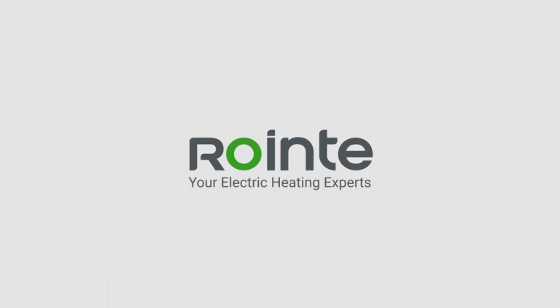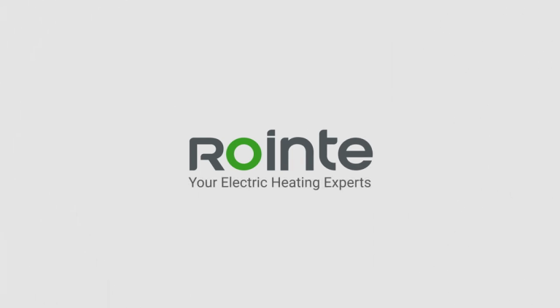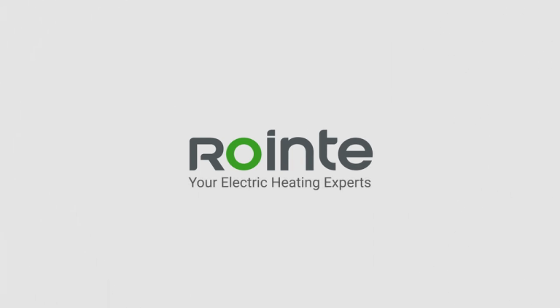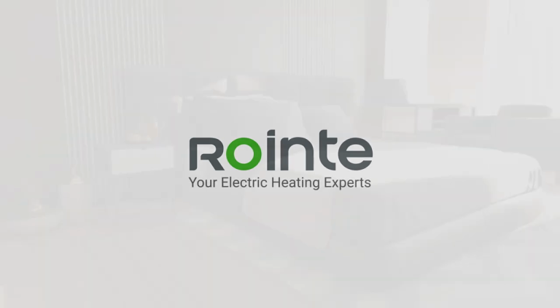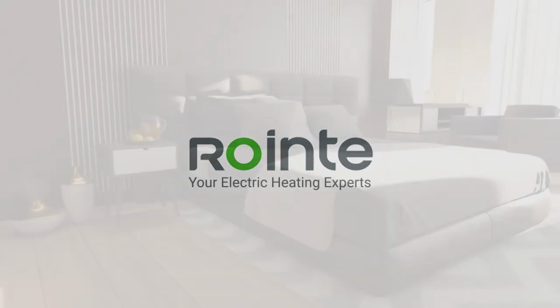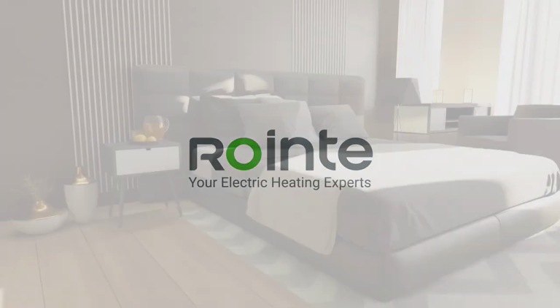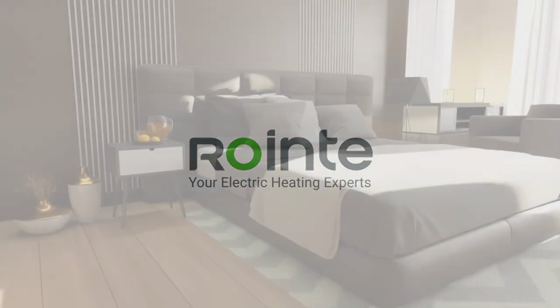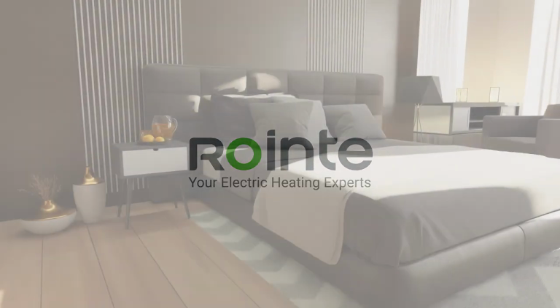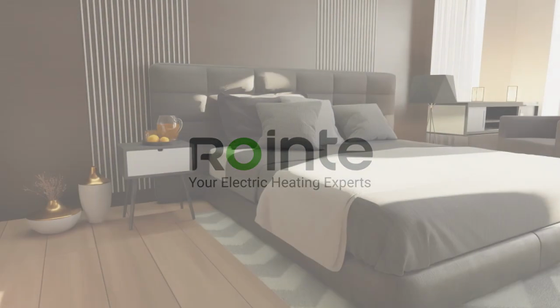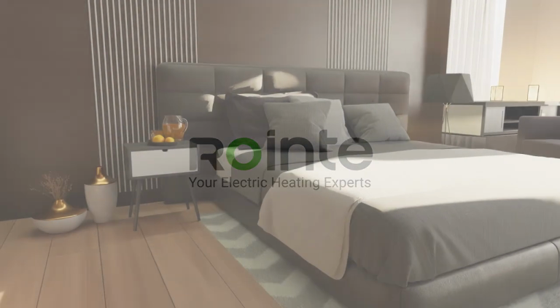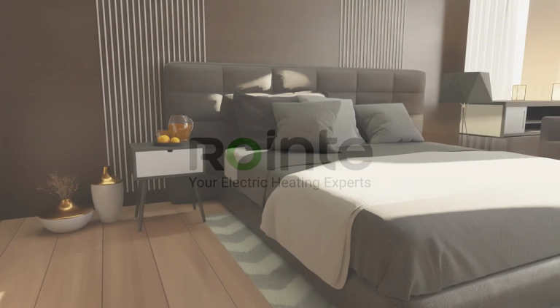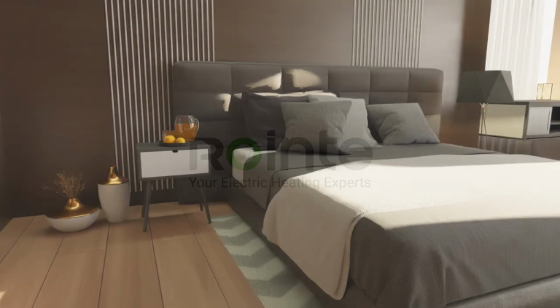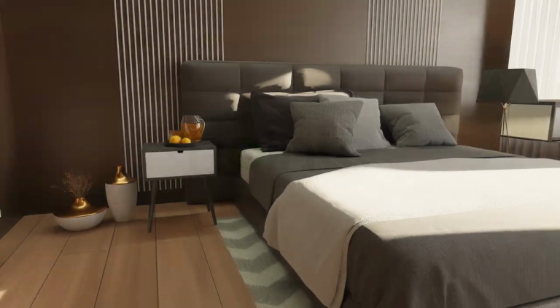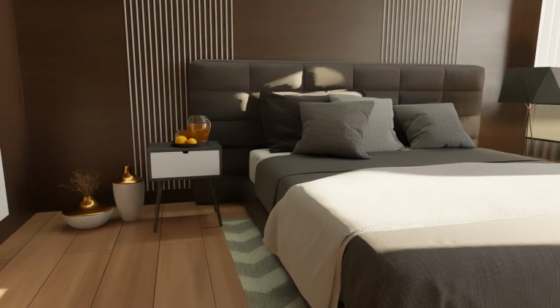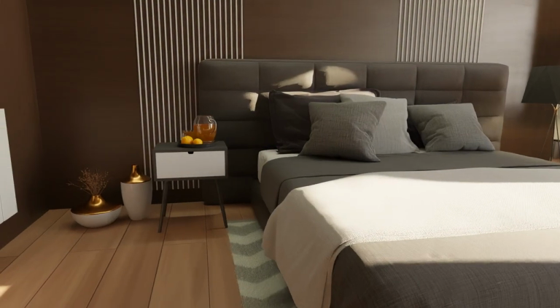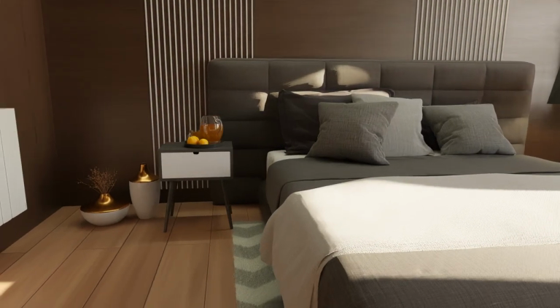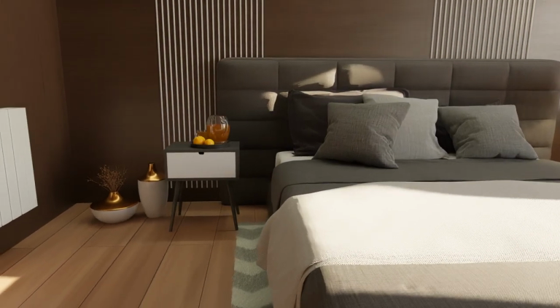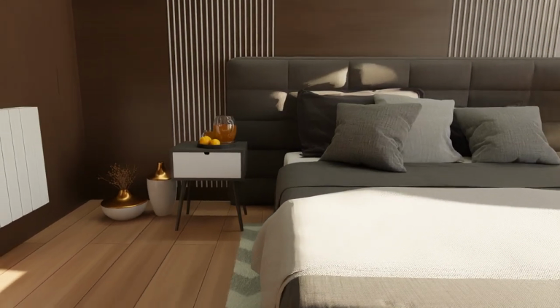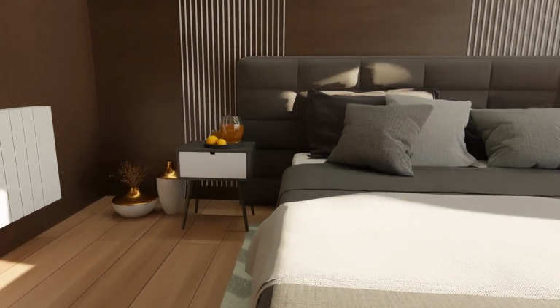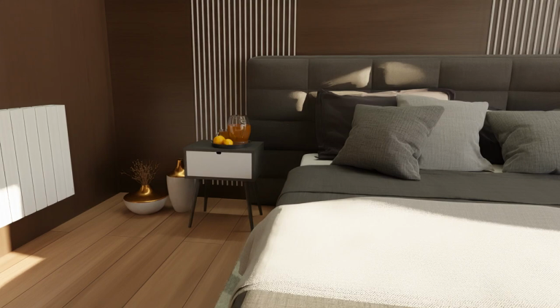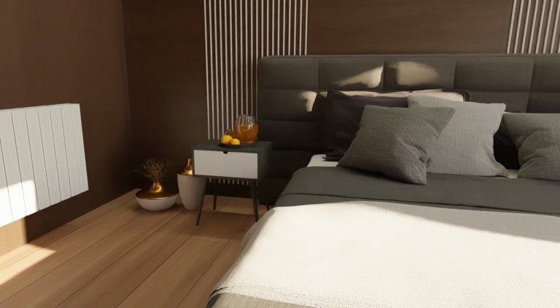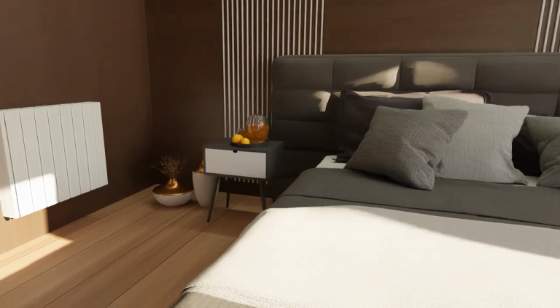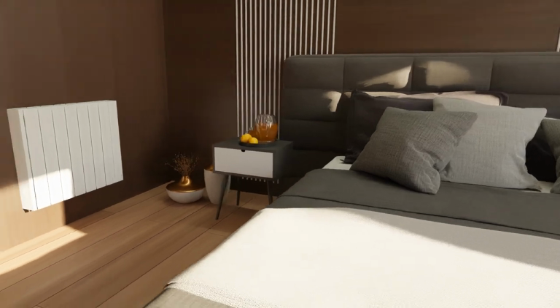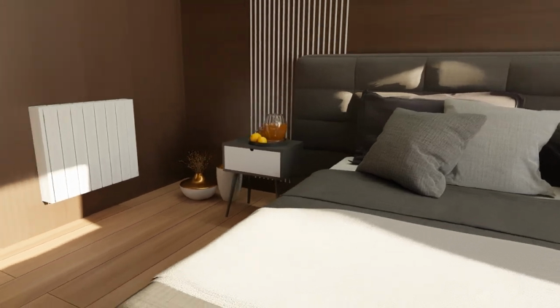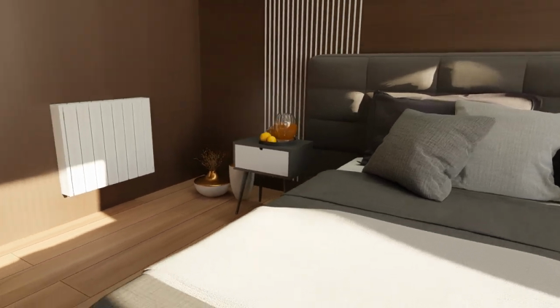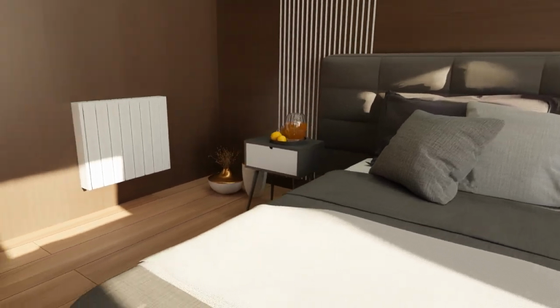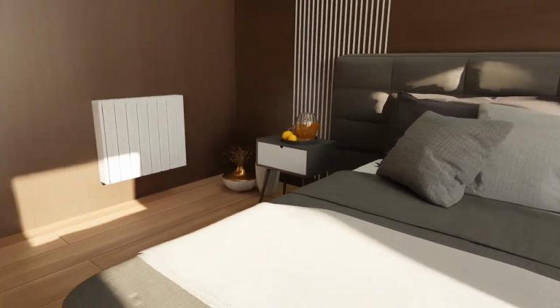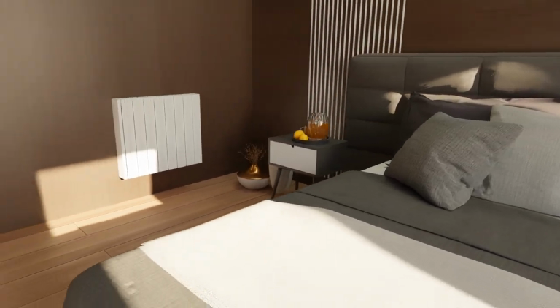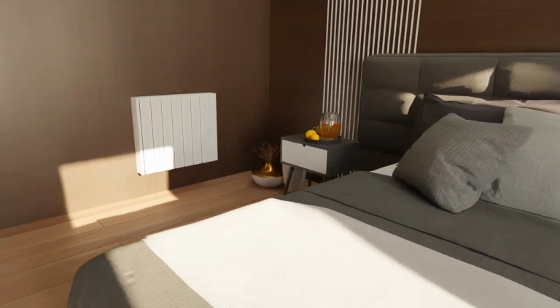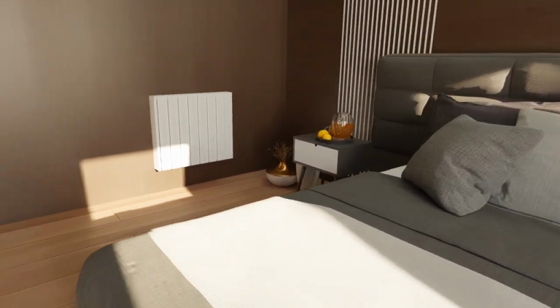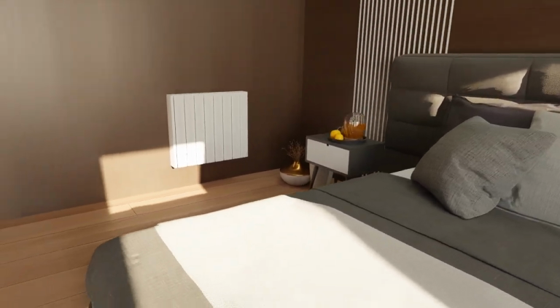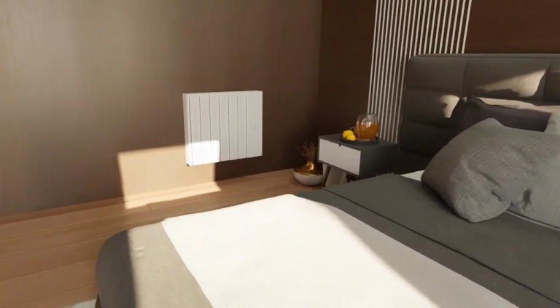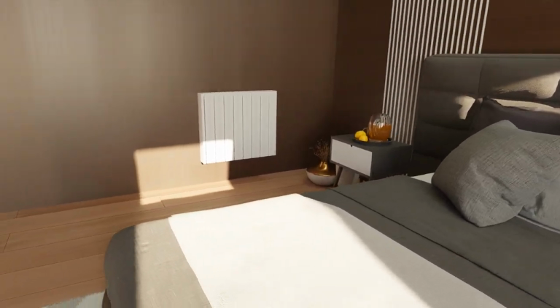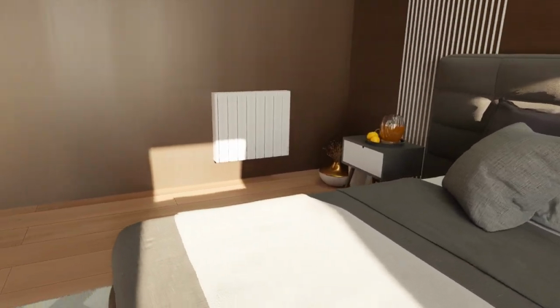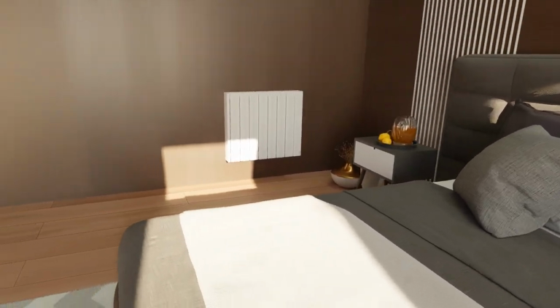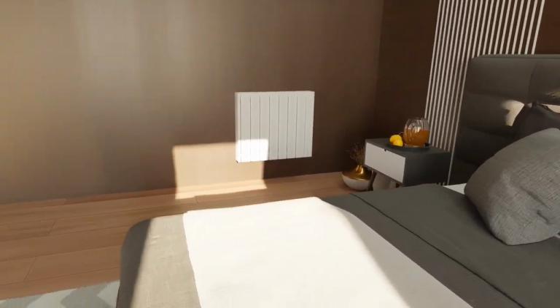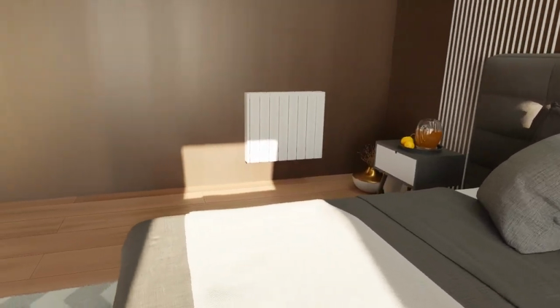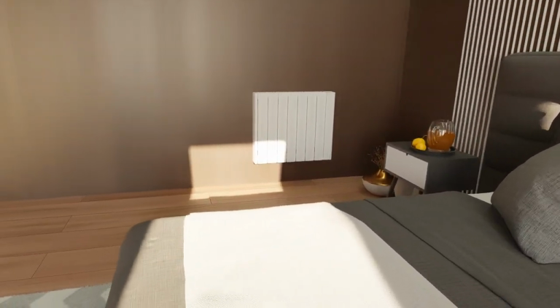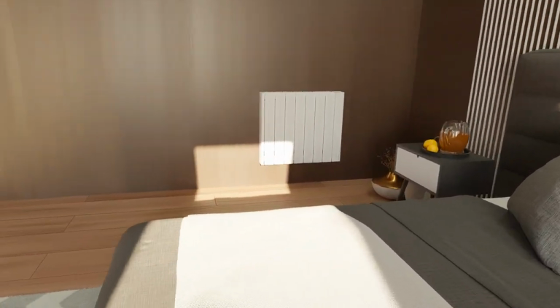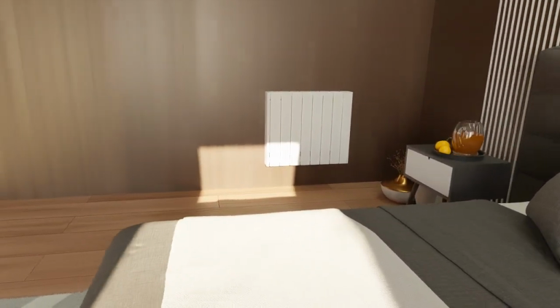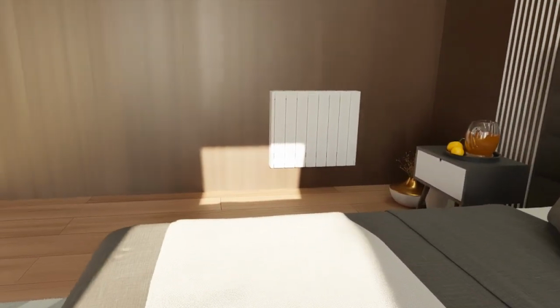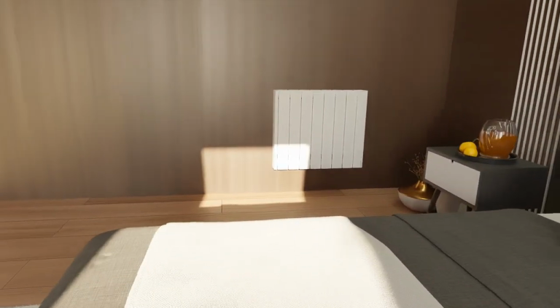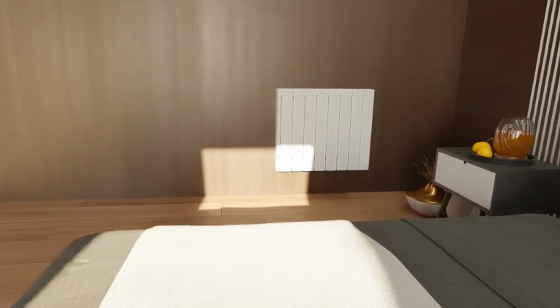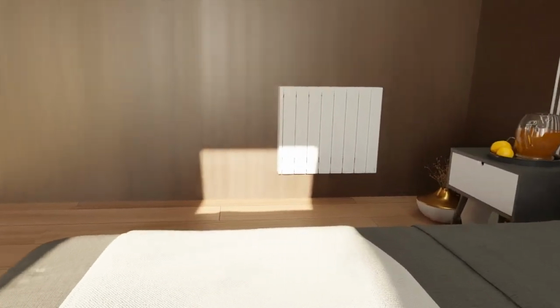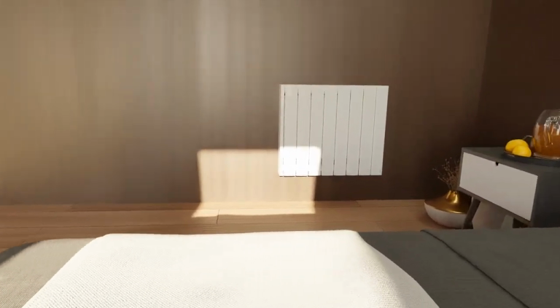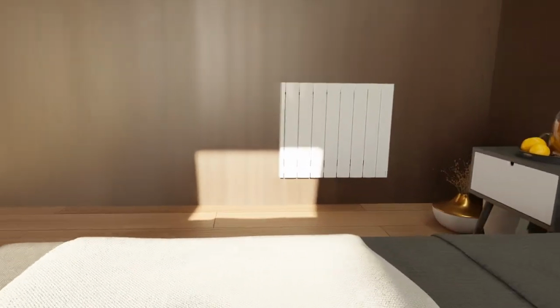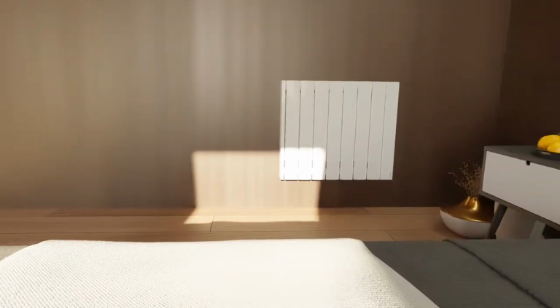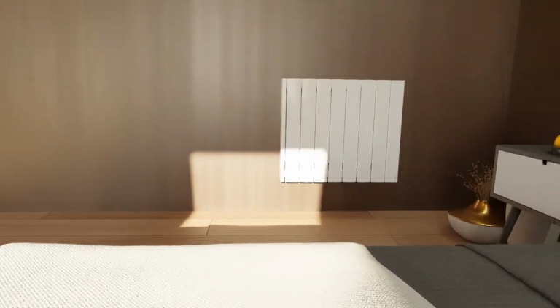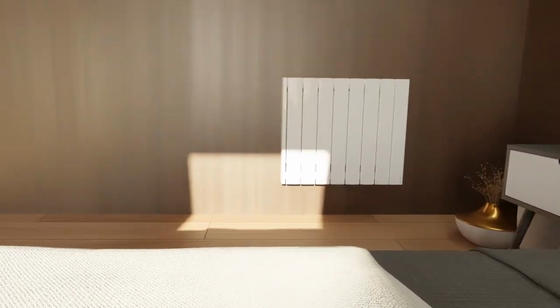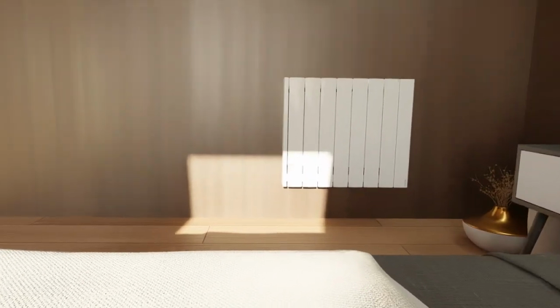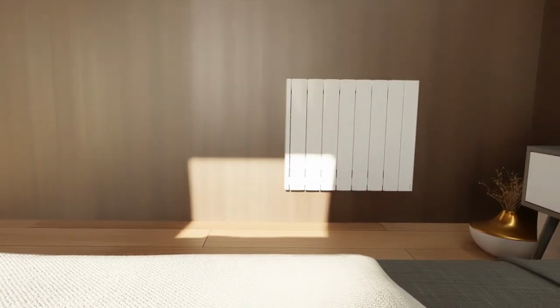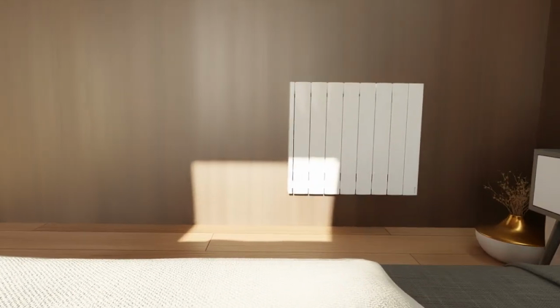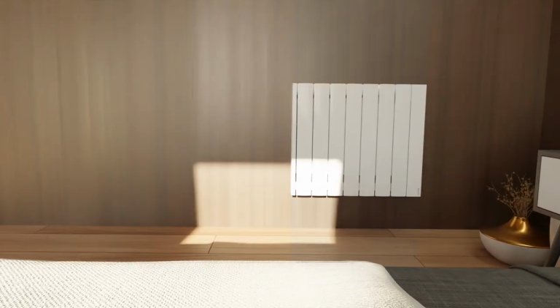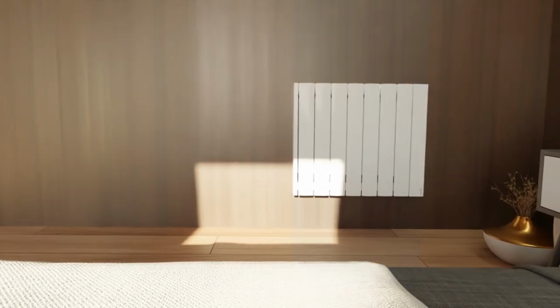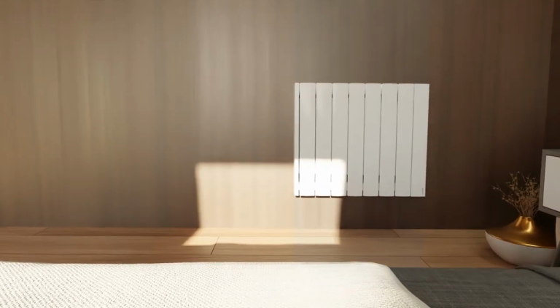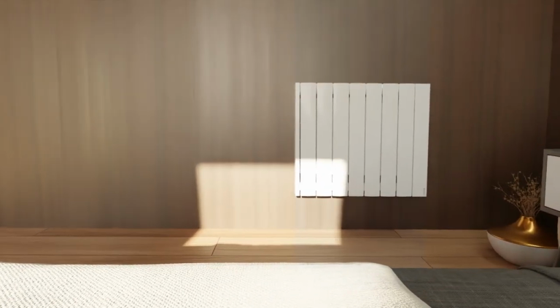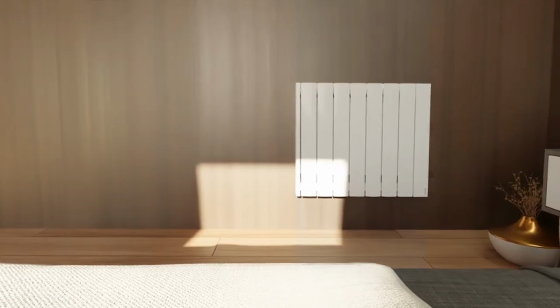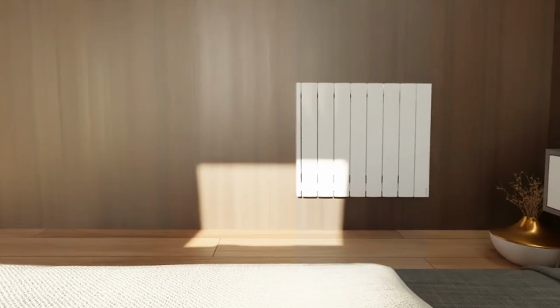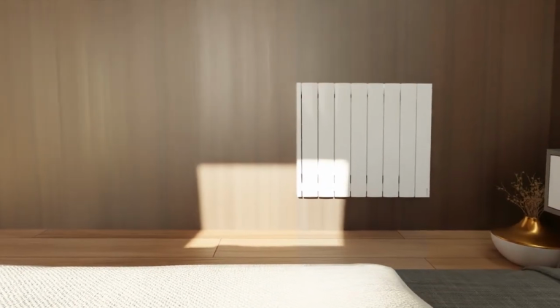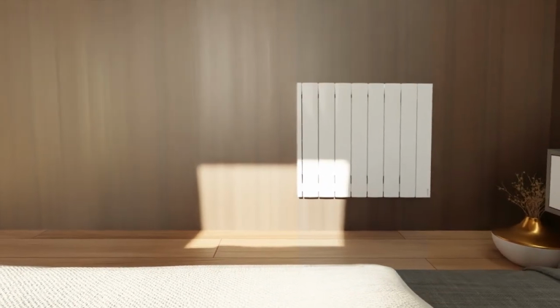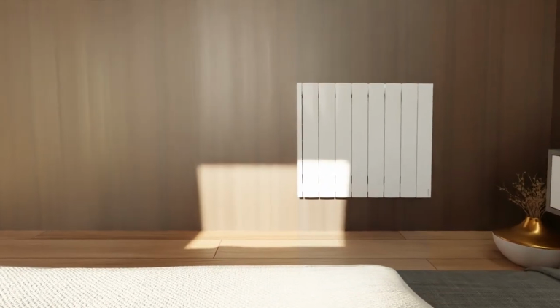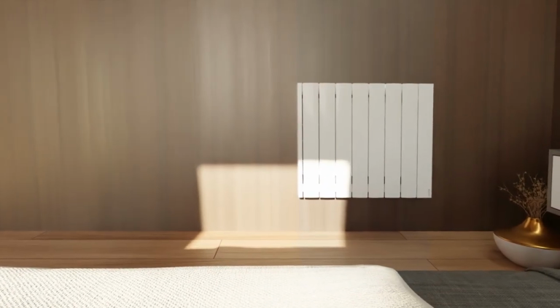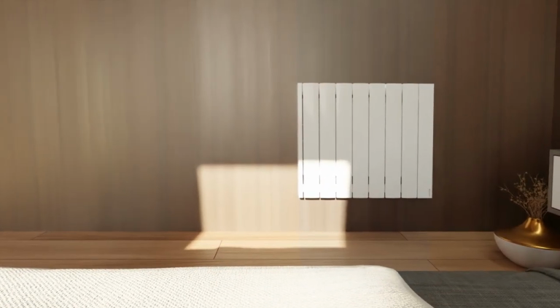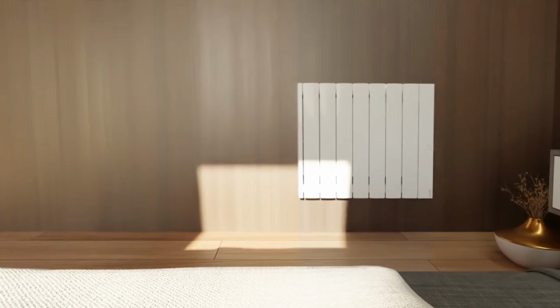Rointe Heating presents Belize, our efficient range of electric radiators with Wi-Fi direct connection.